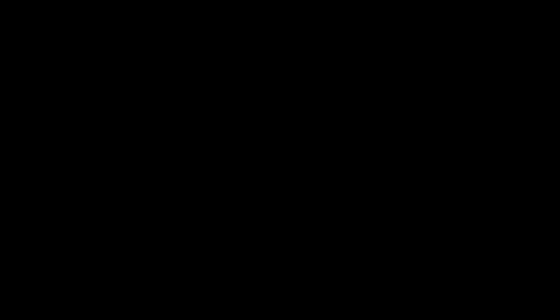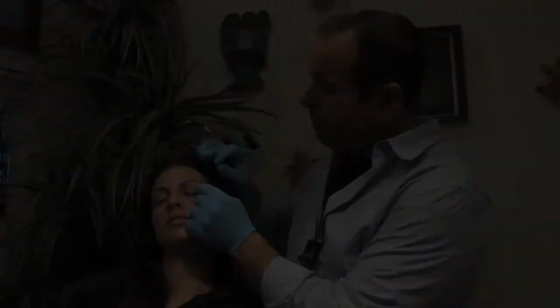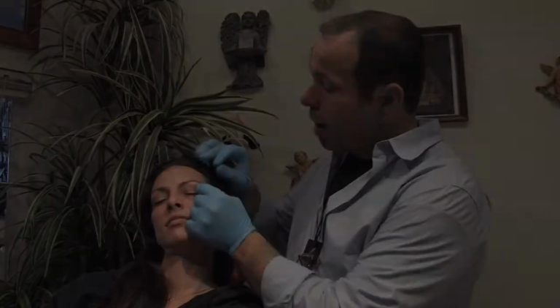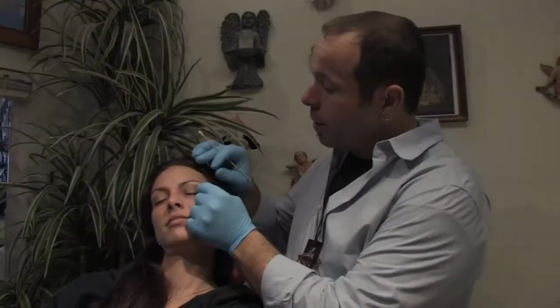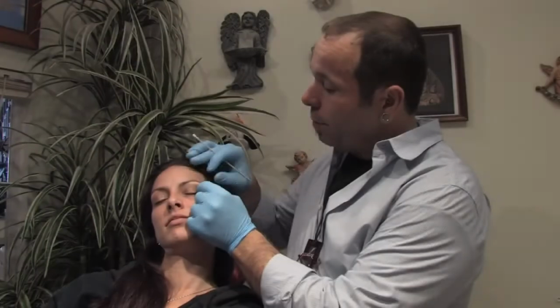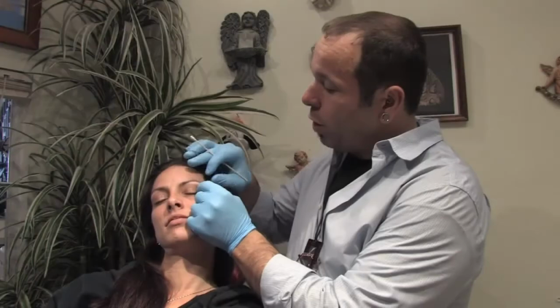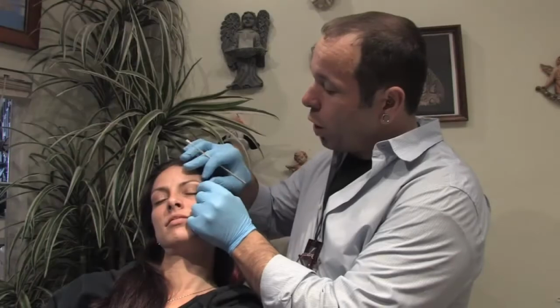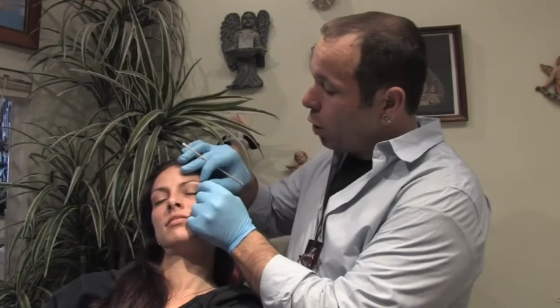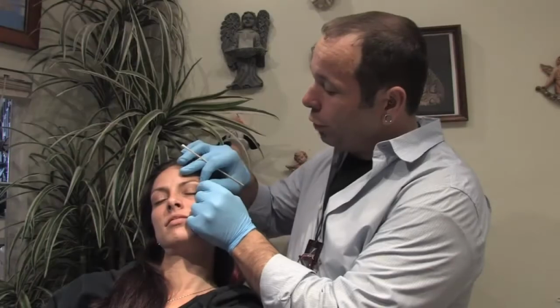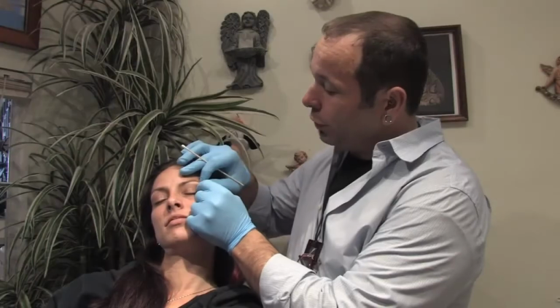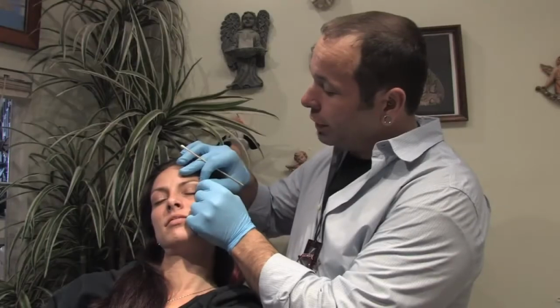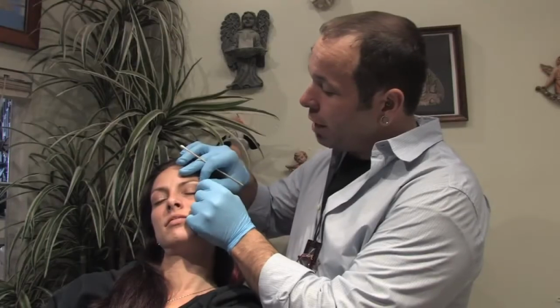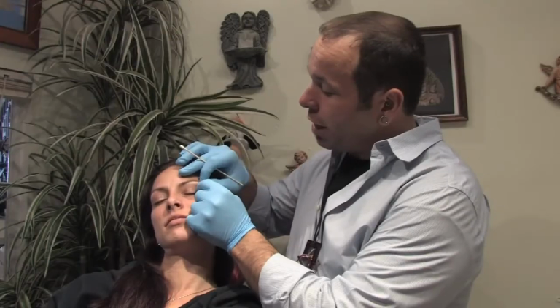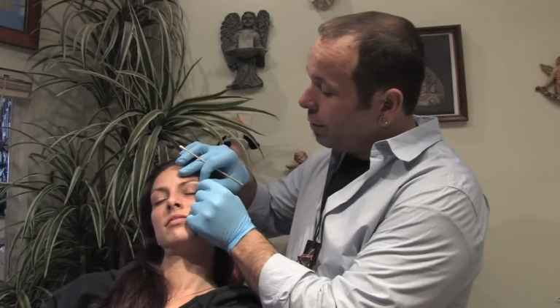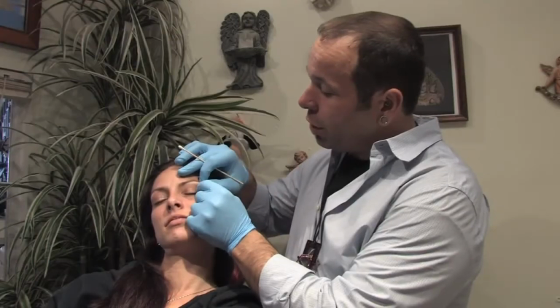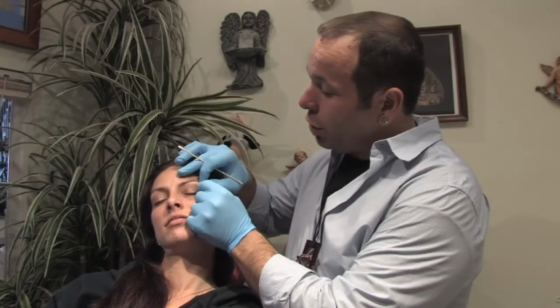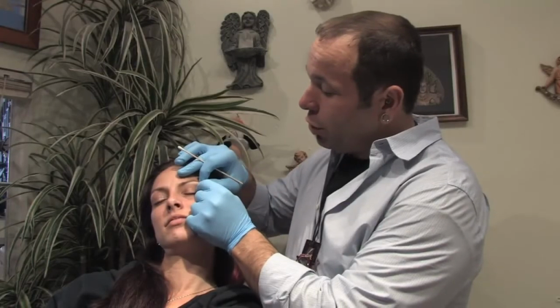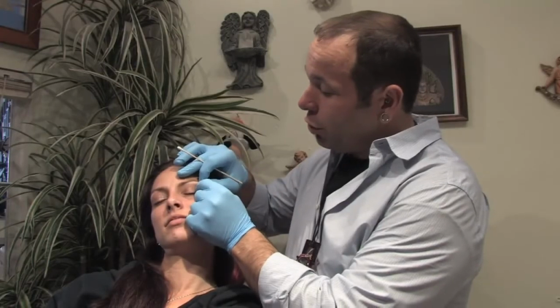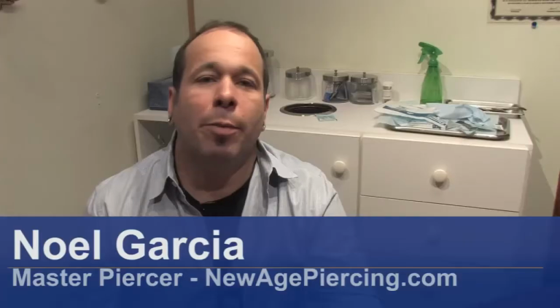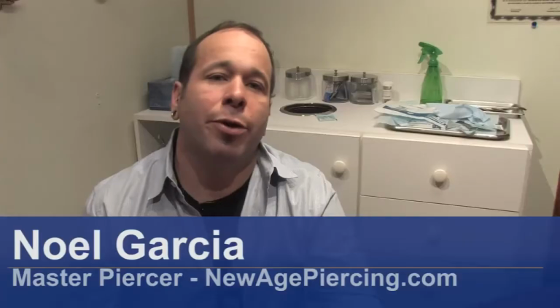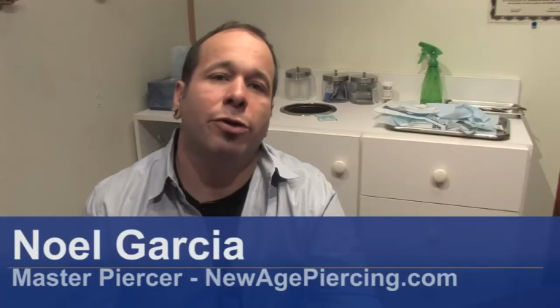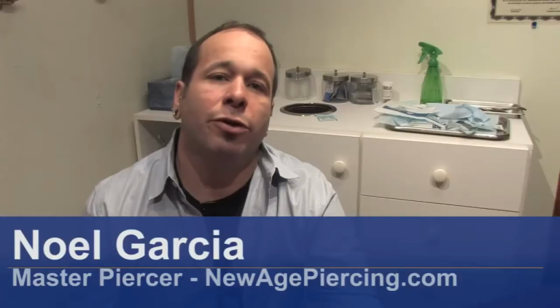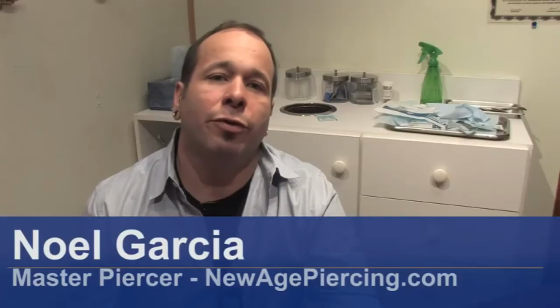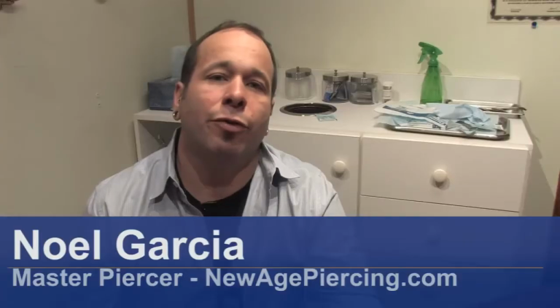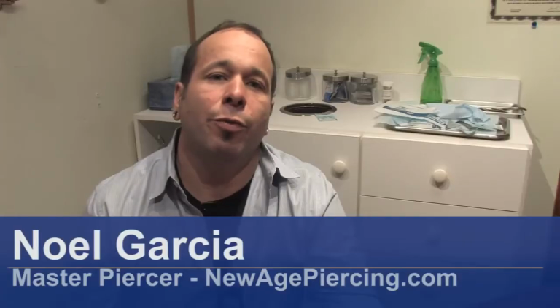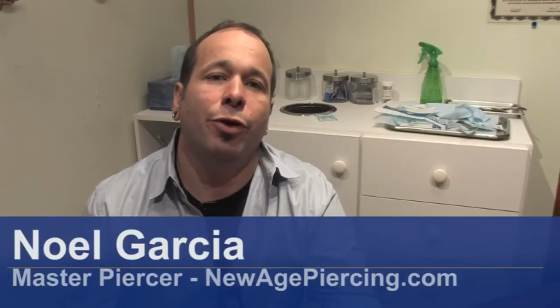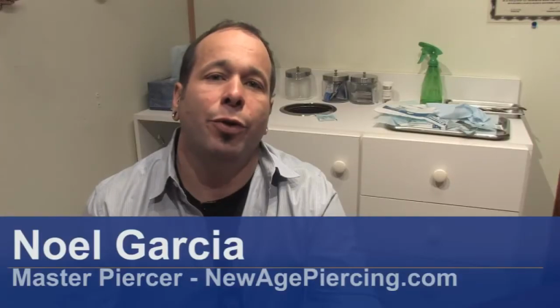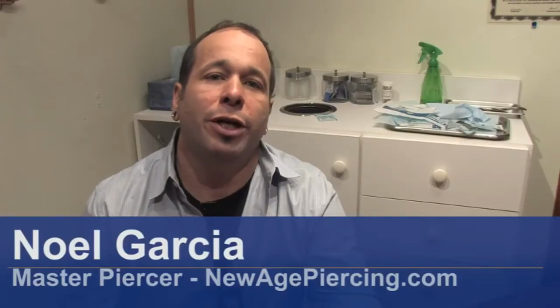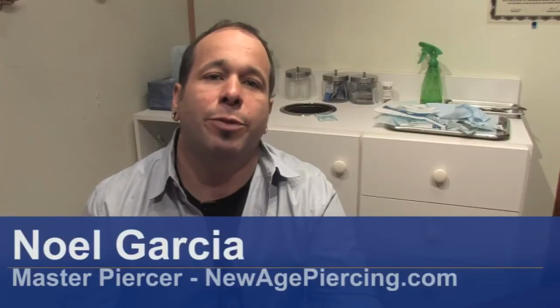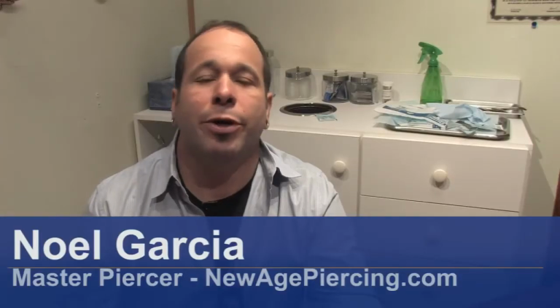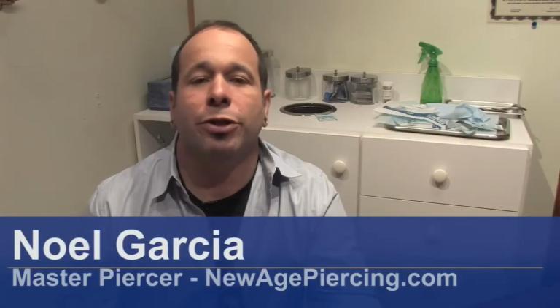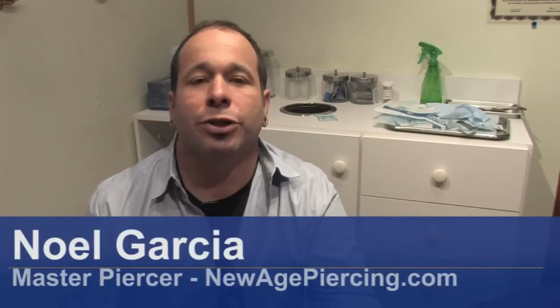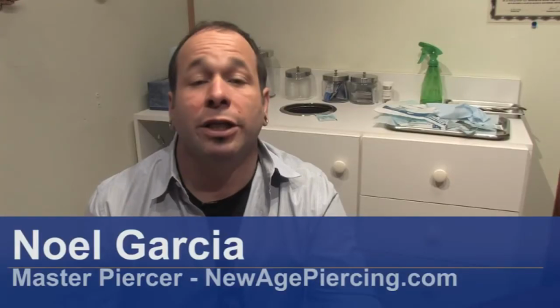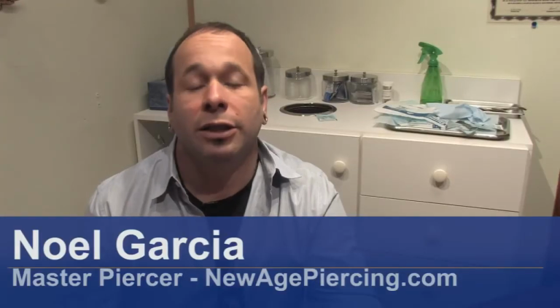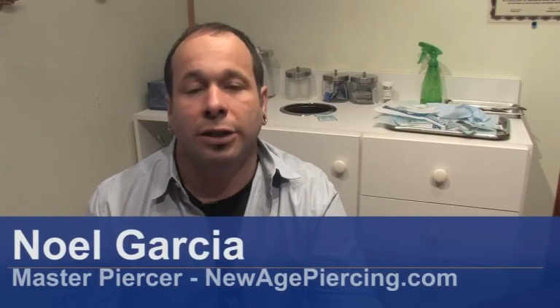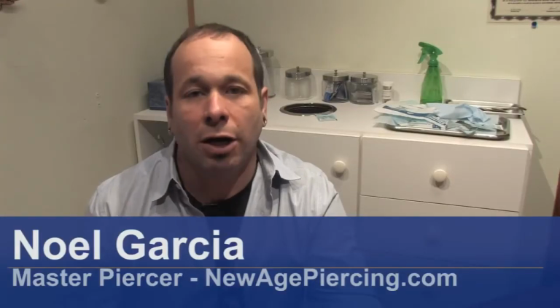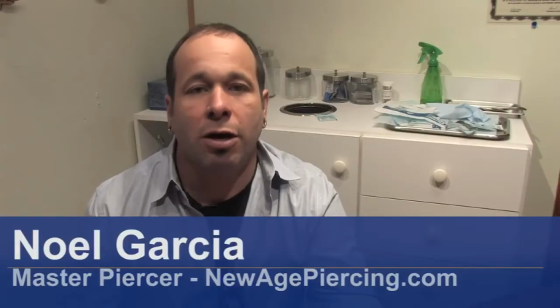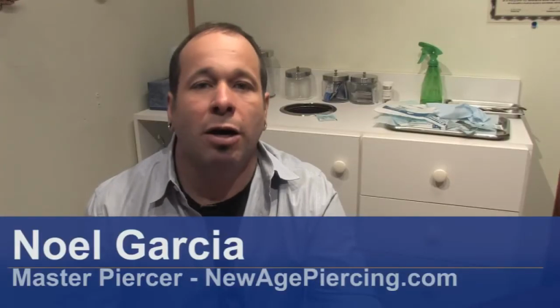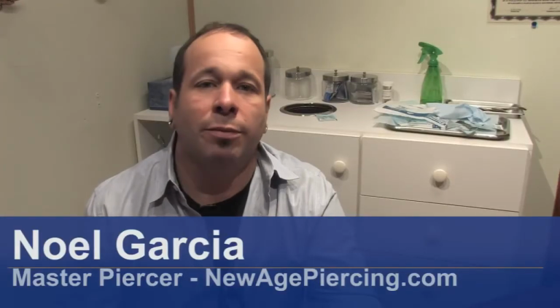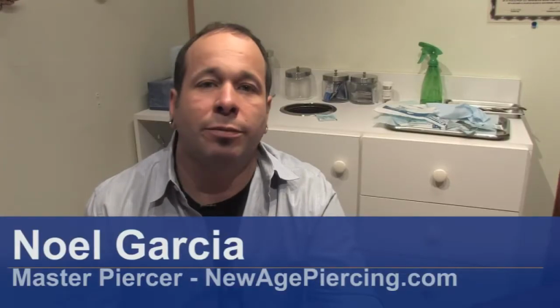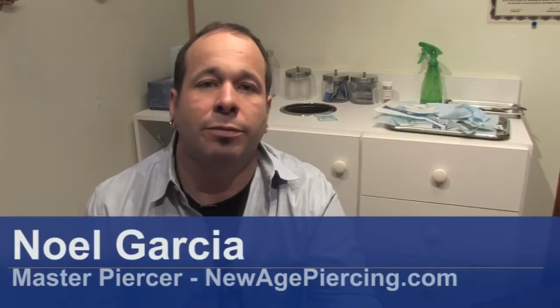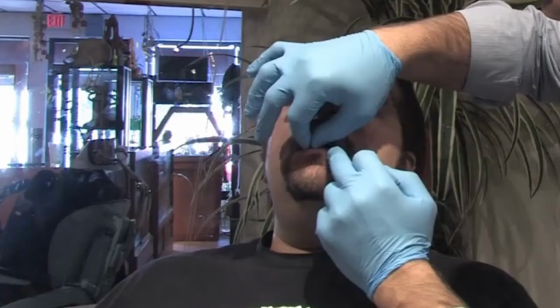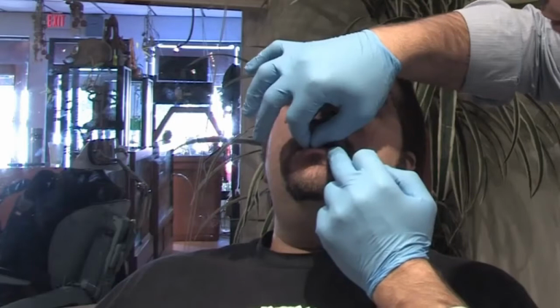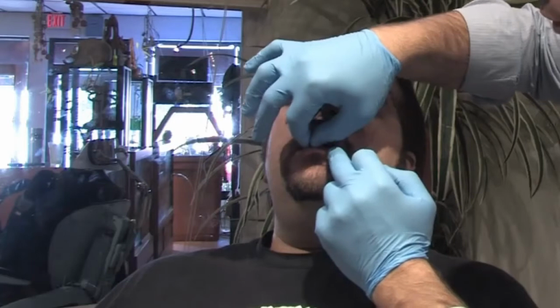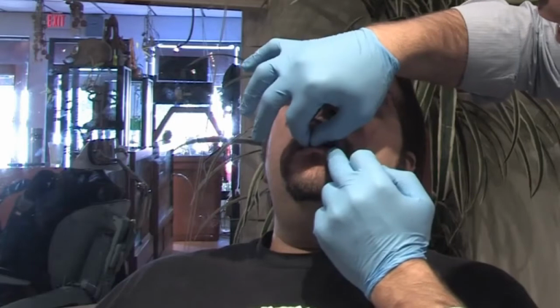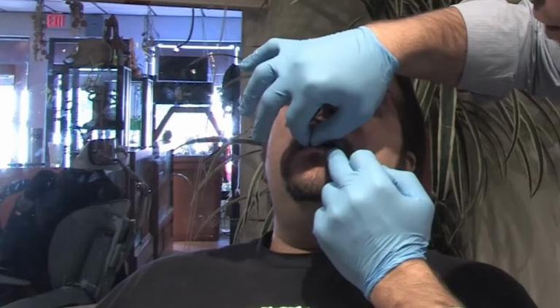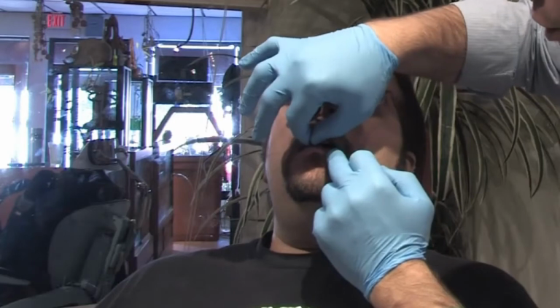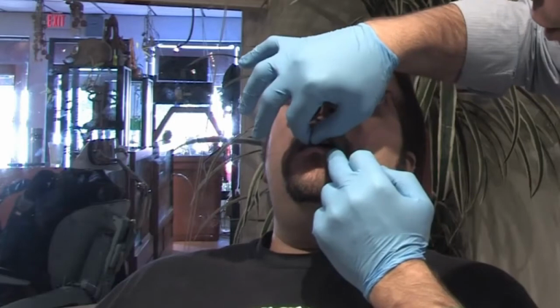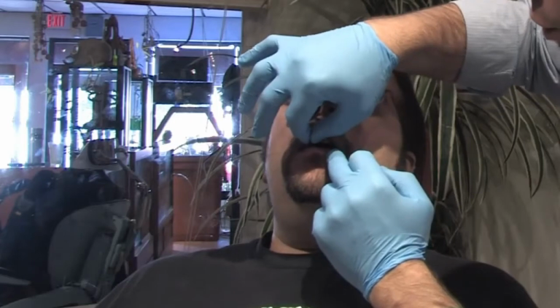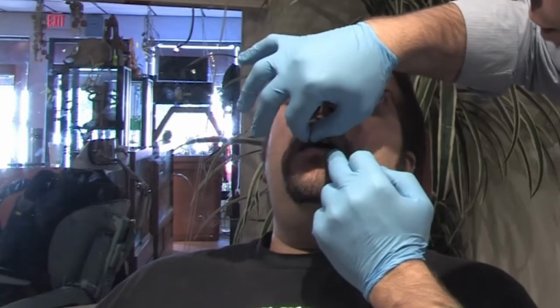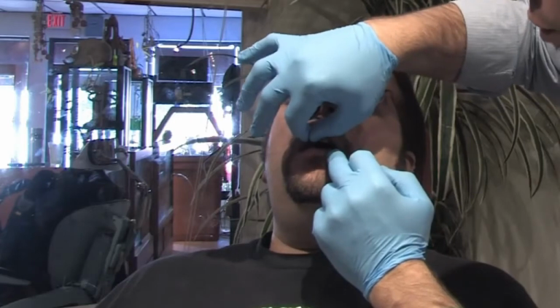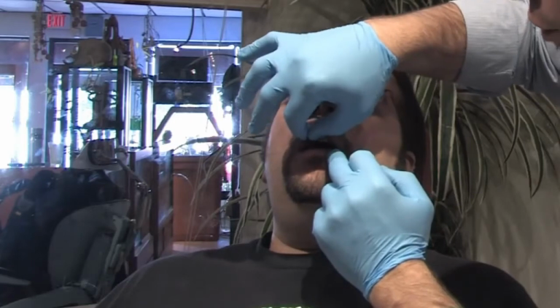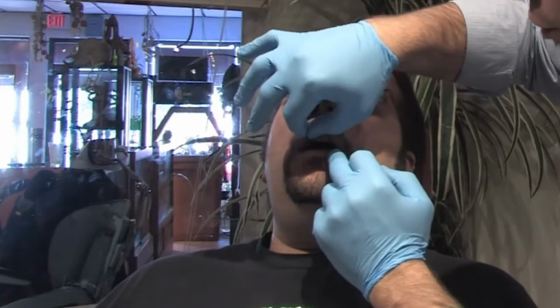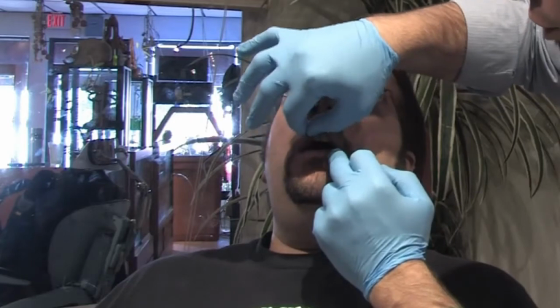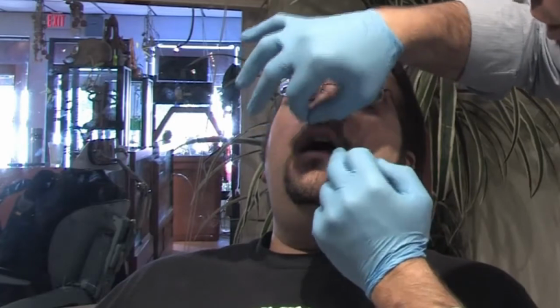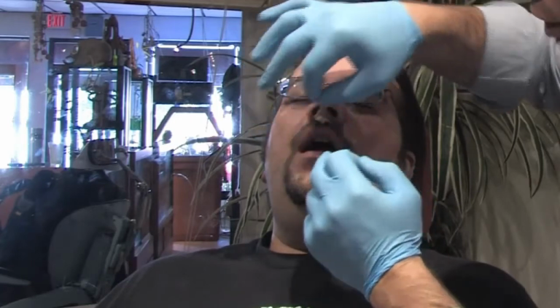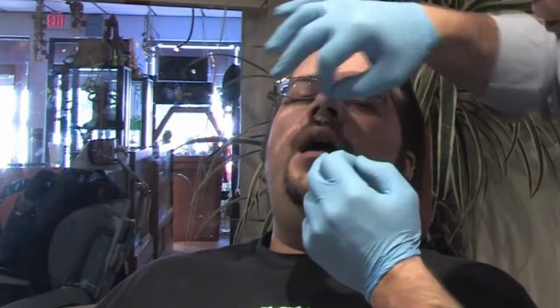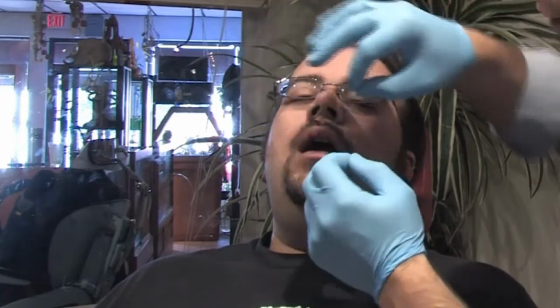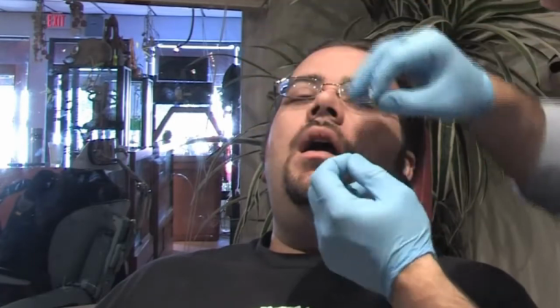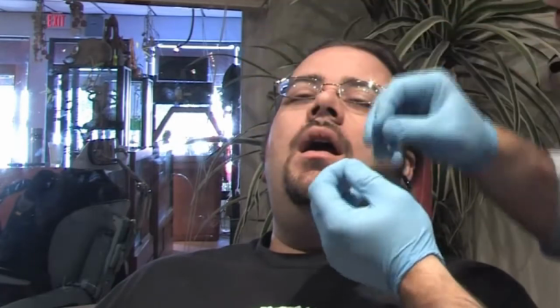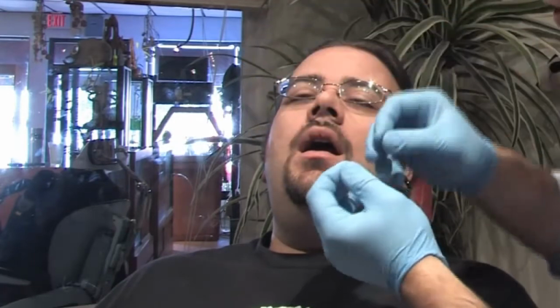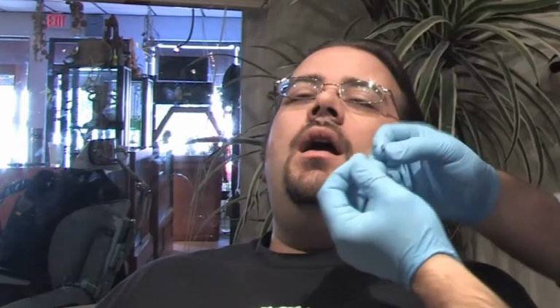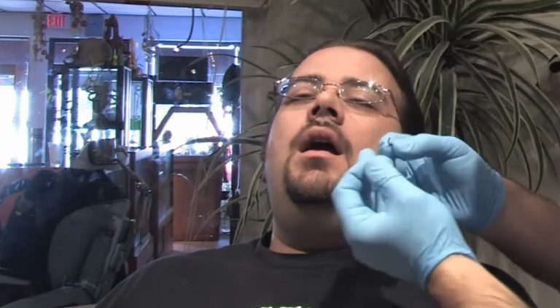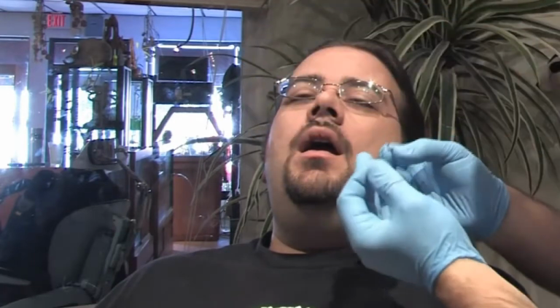Hi there. I'm Noah Garcia, and I'm a piercer from newagepiercing.com. In this clip, I'm going to show you how to remove an embedded lip ring.